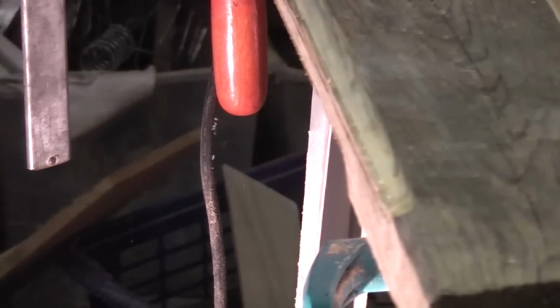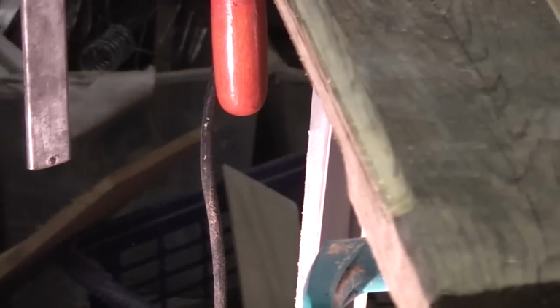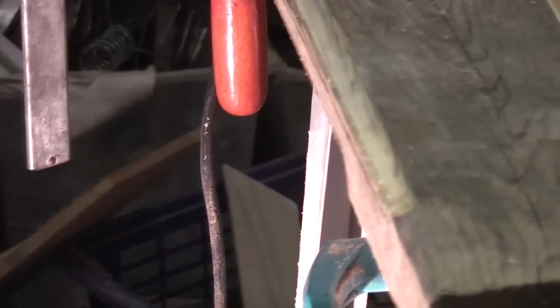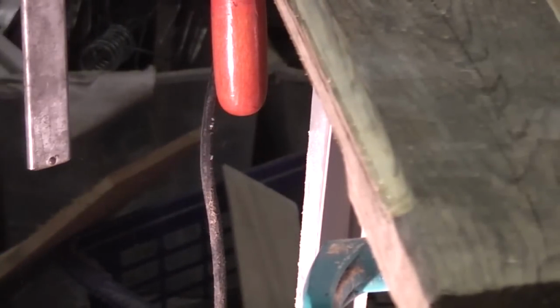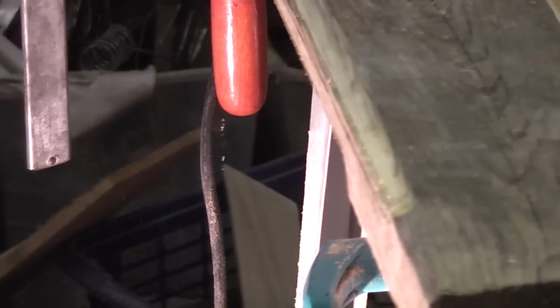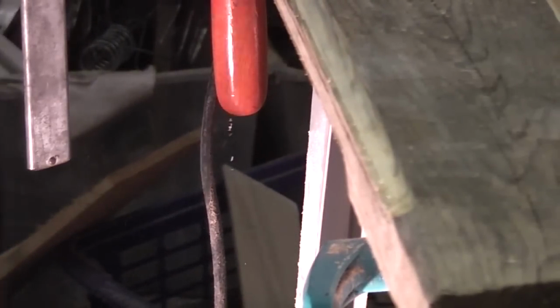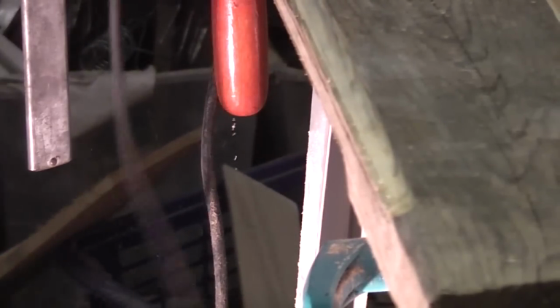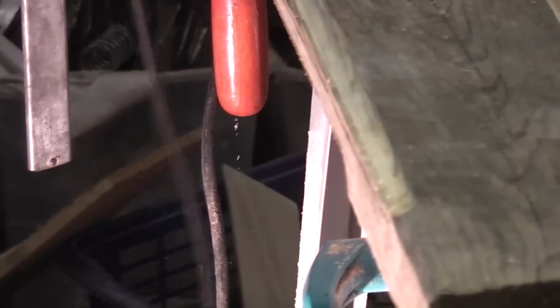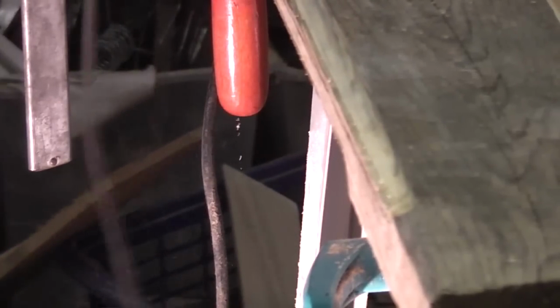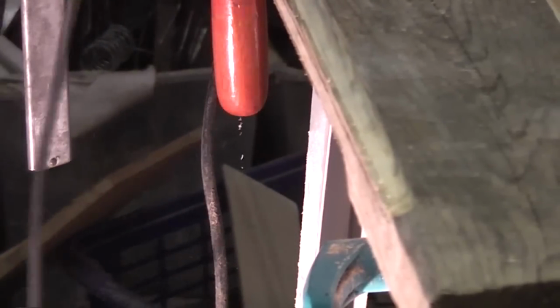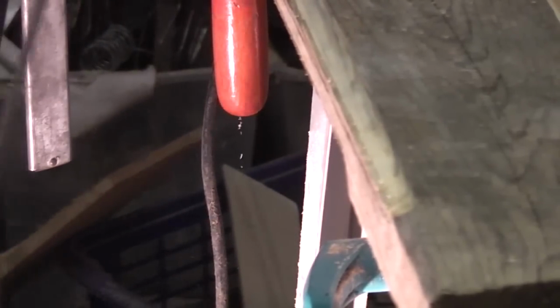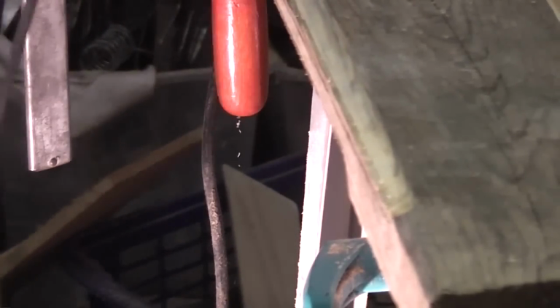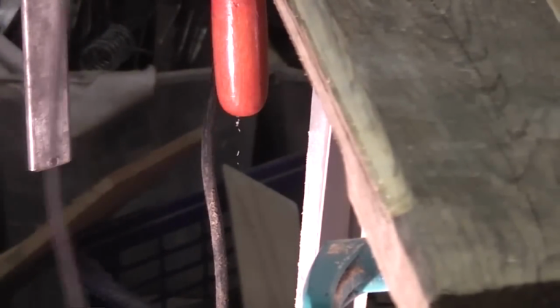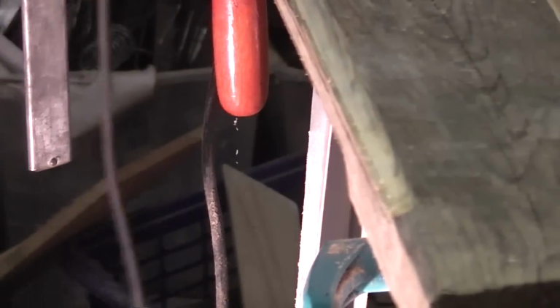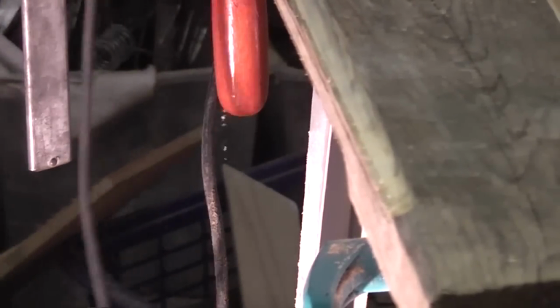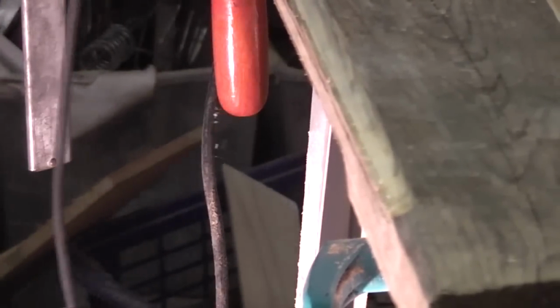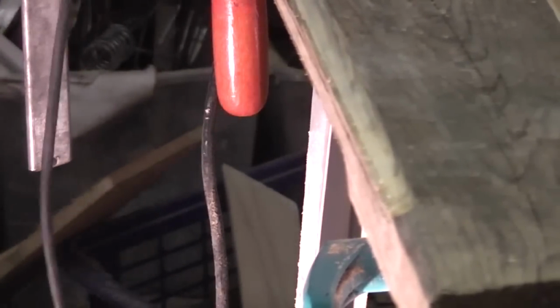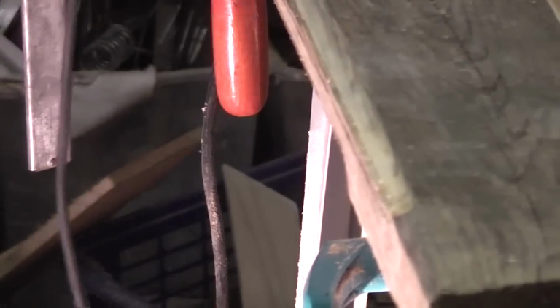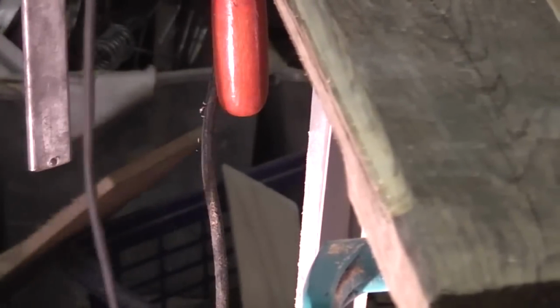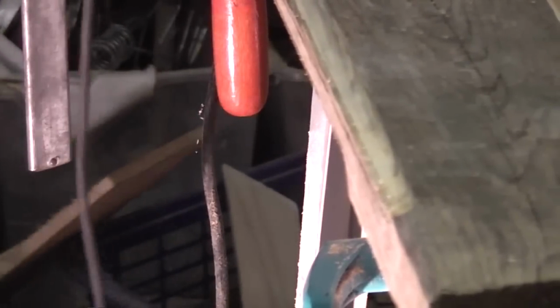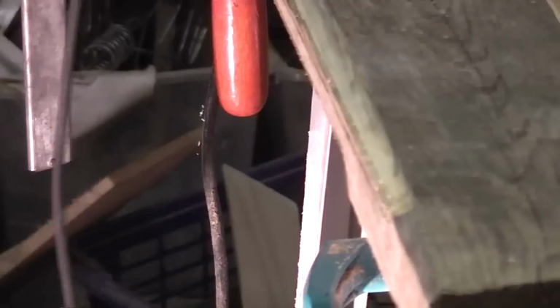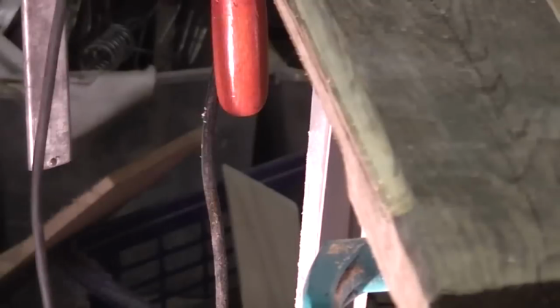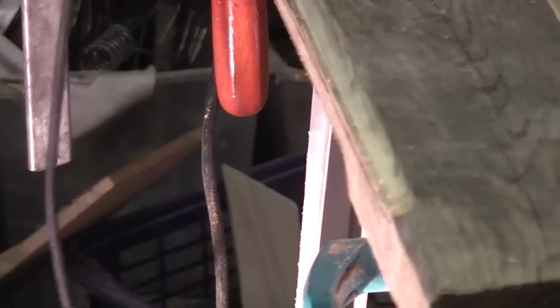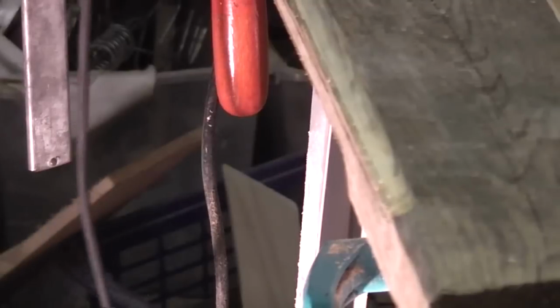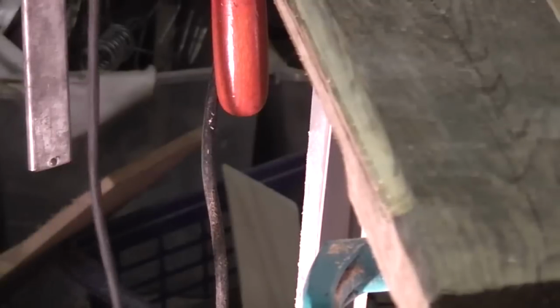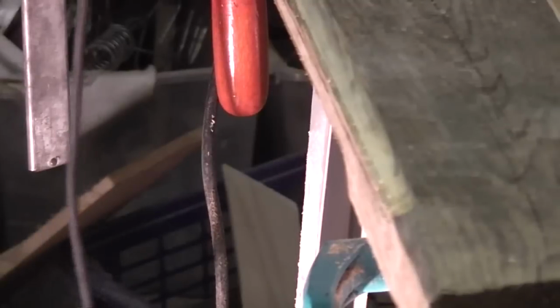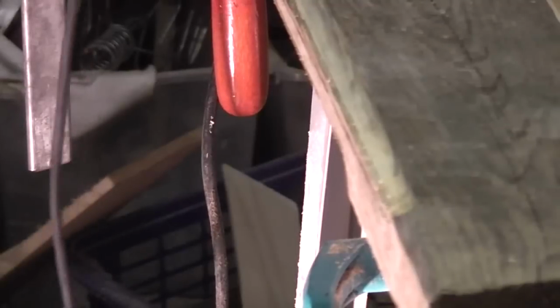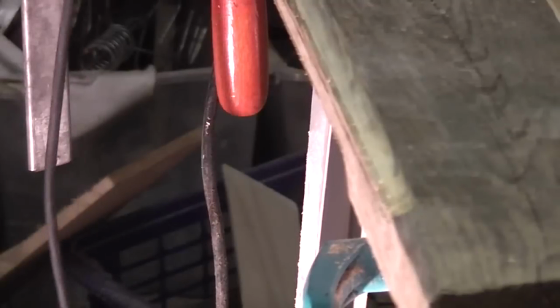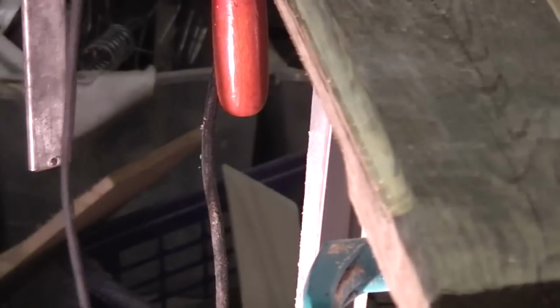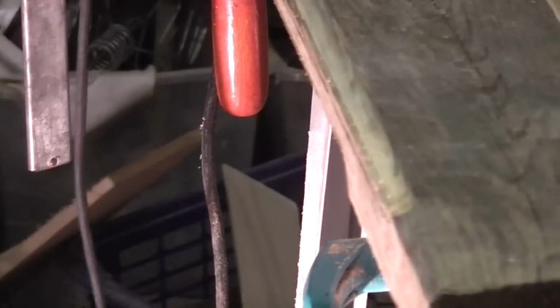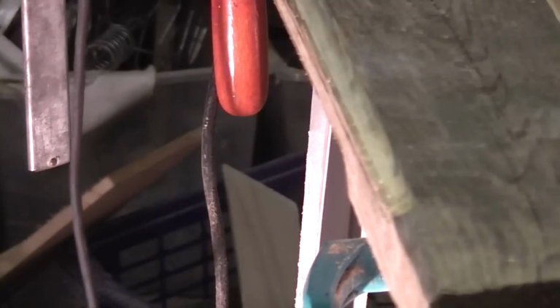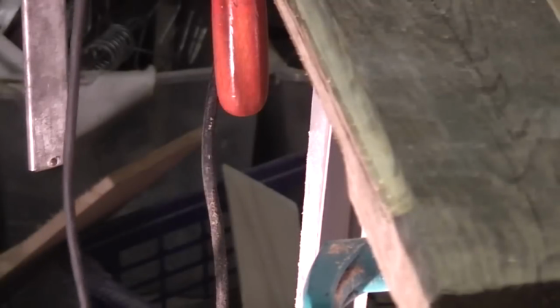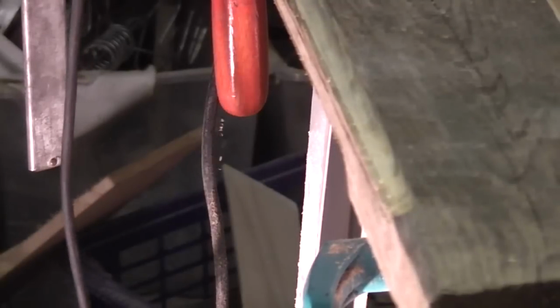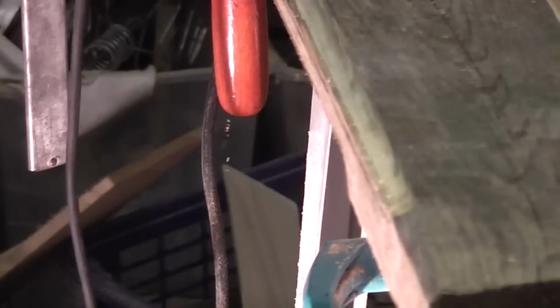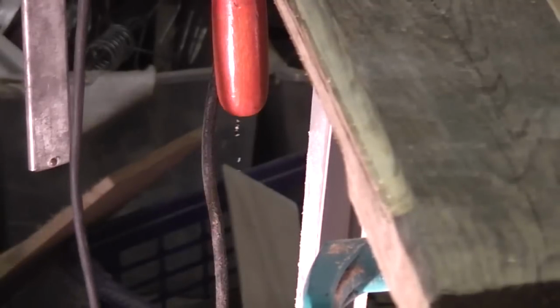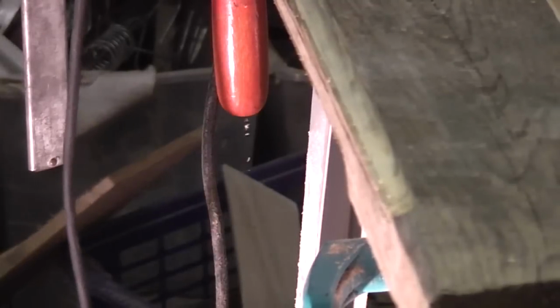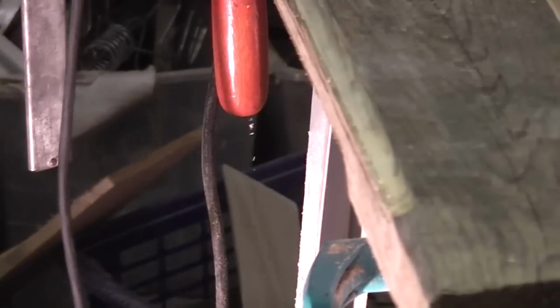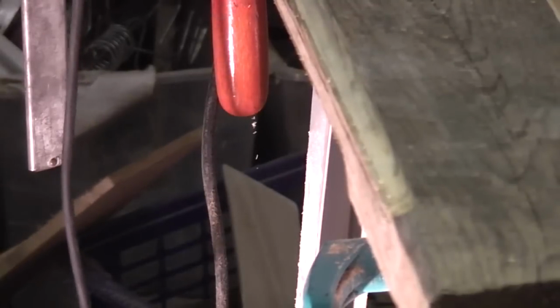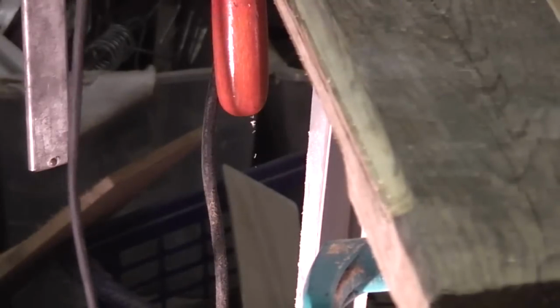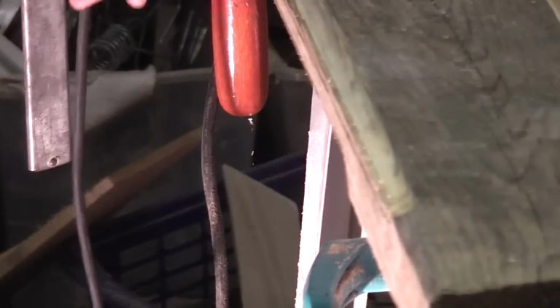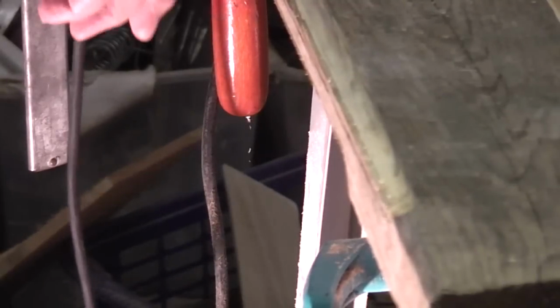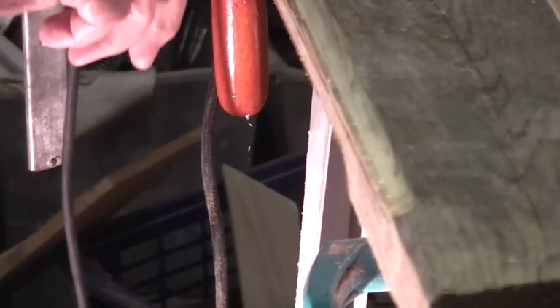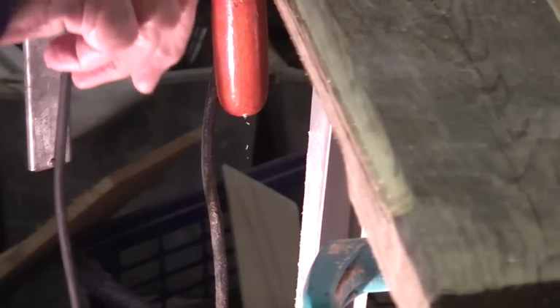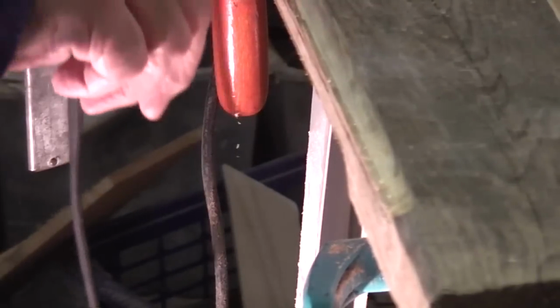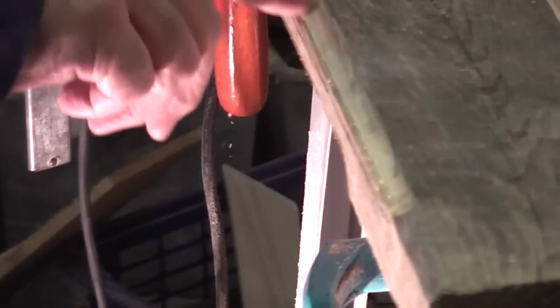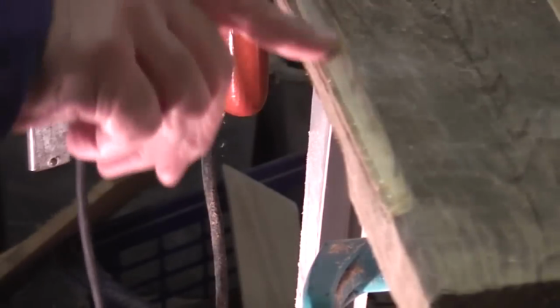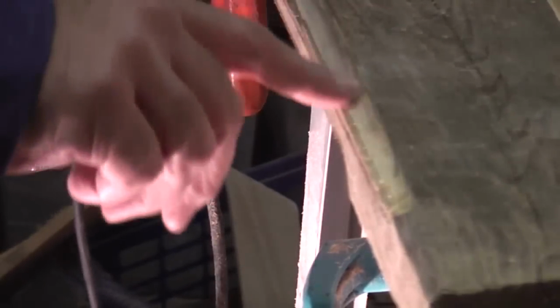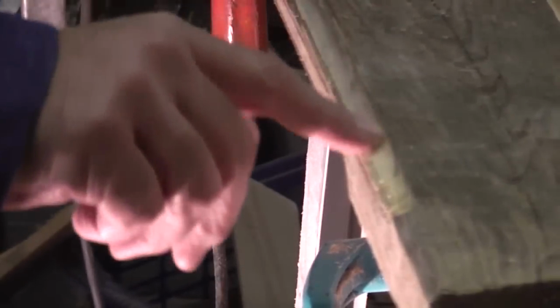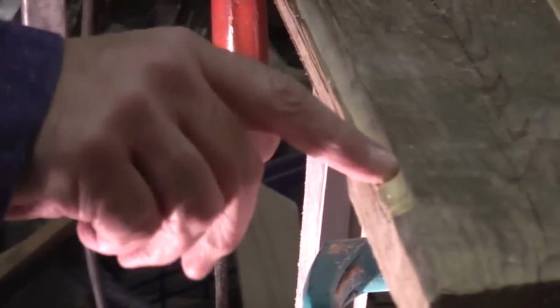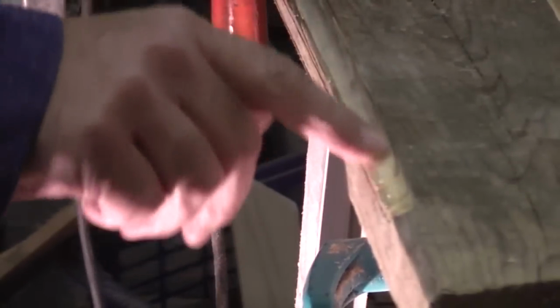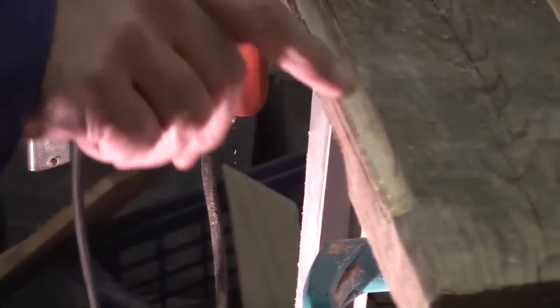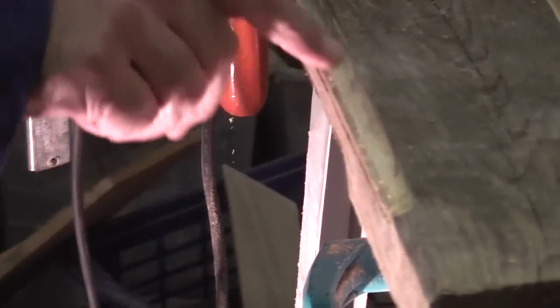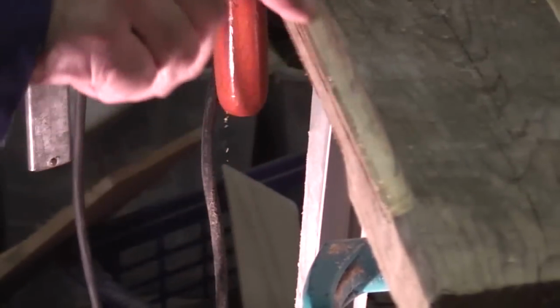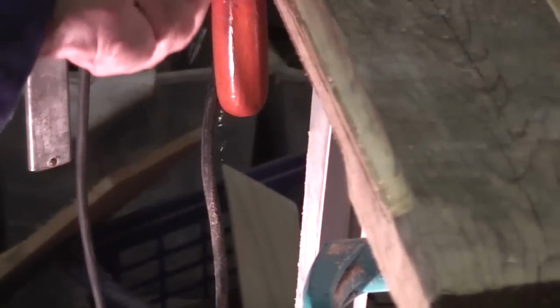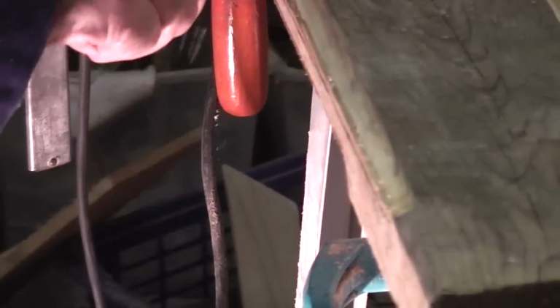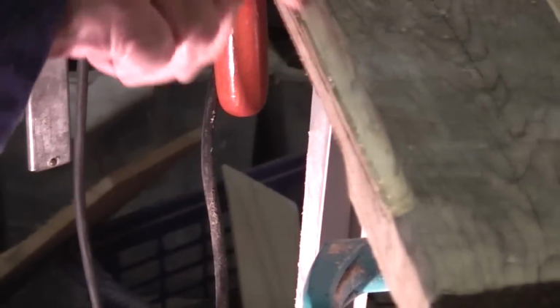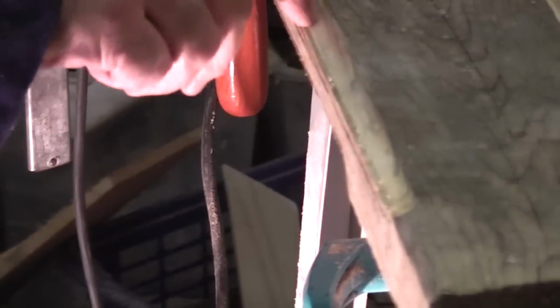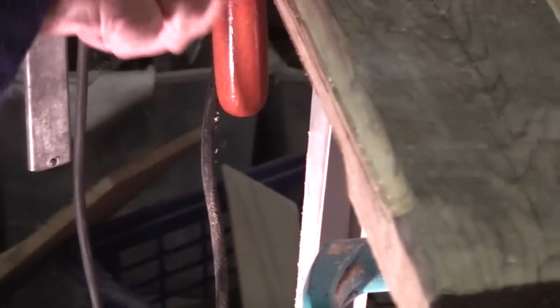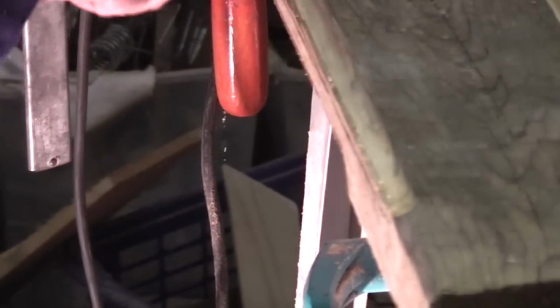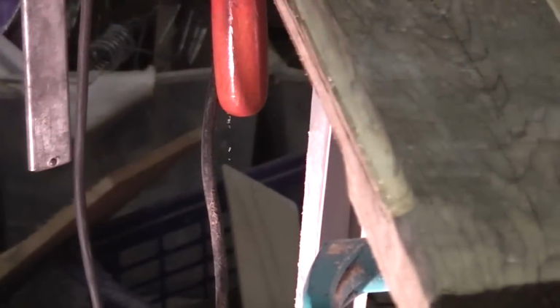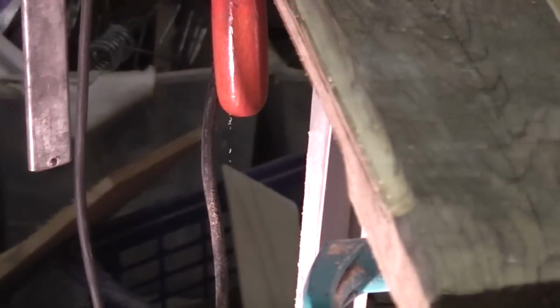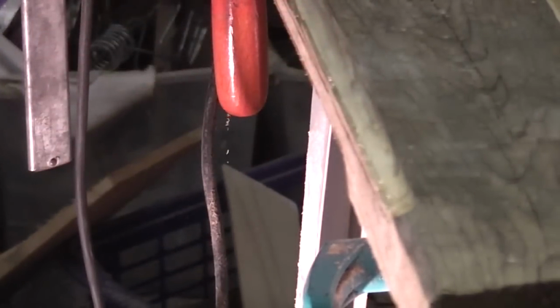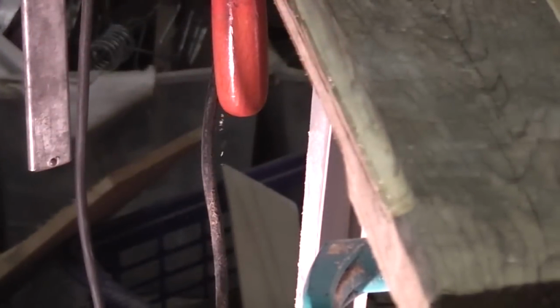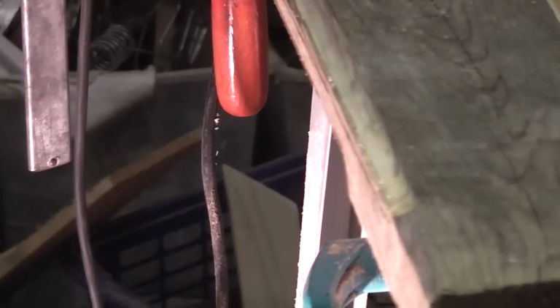It appears I have chosen a bit of a shitty piece of wood for my demonstration, as it's not coming out how I planned.